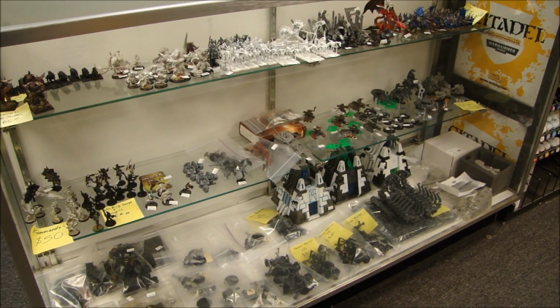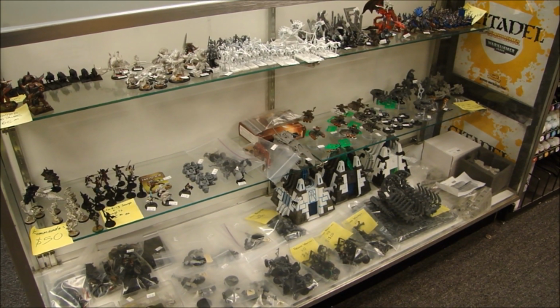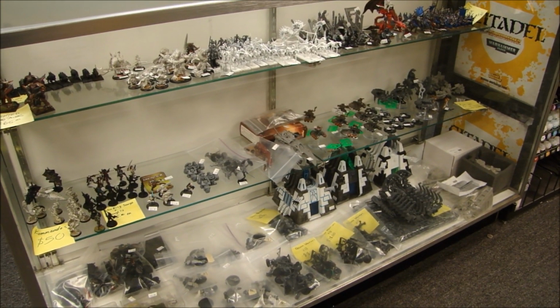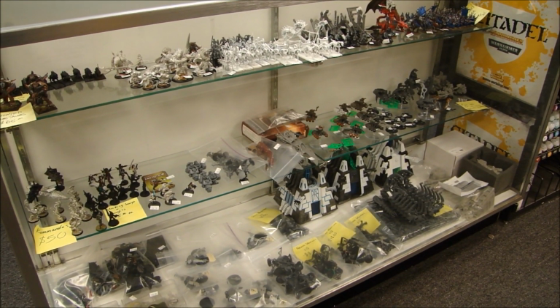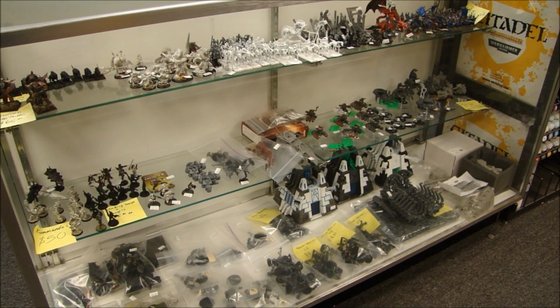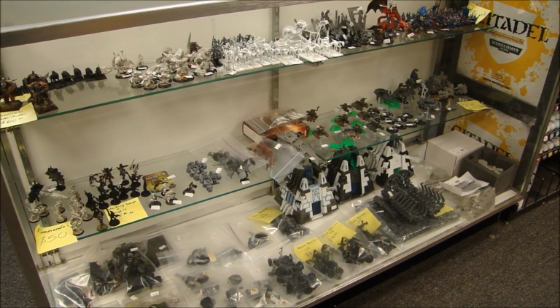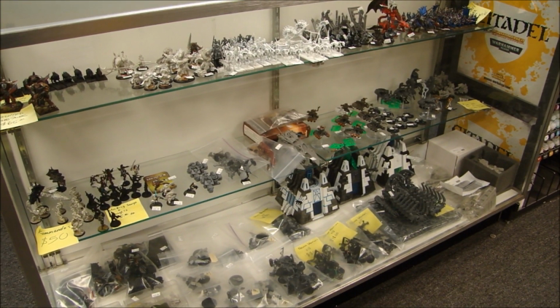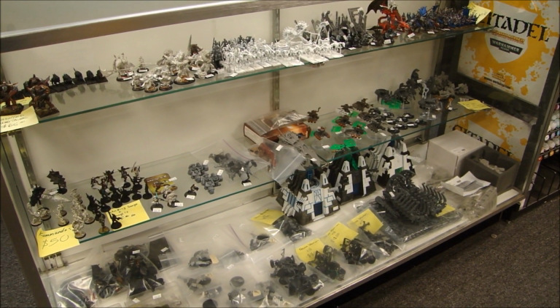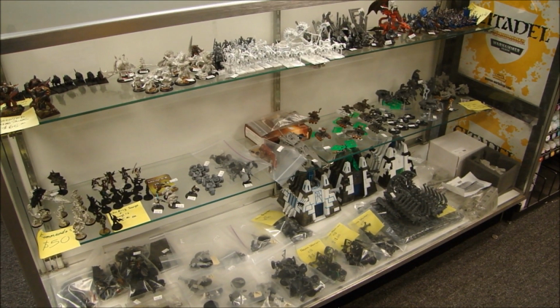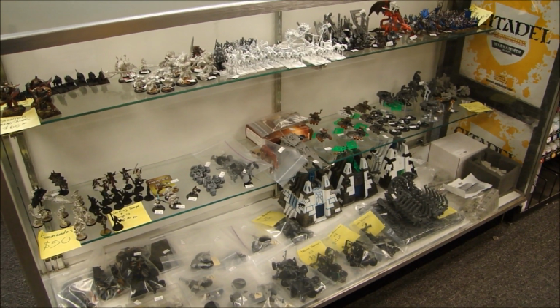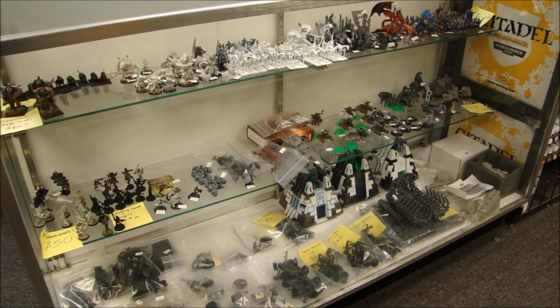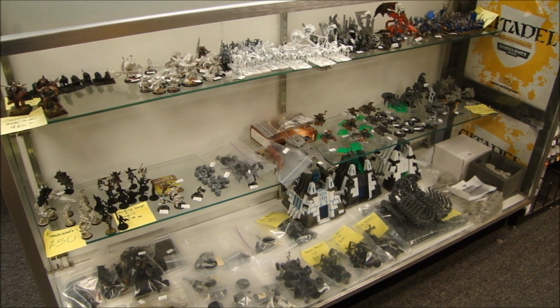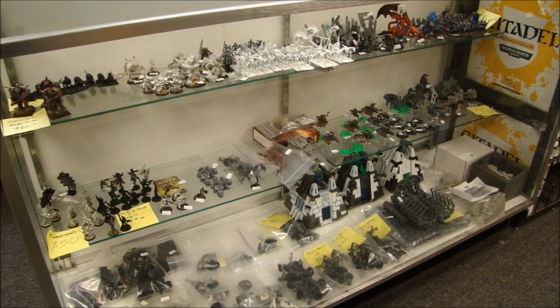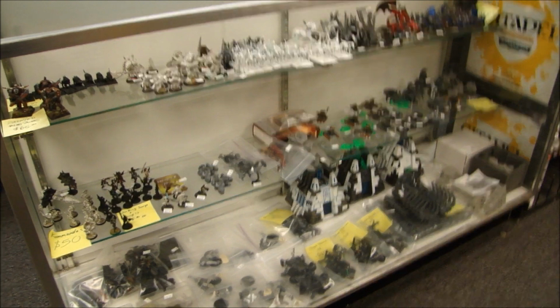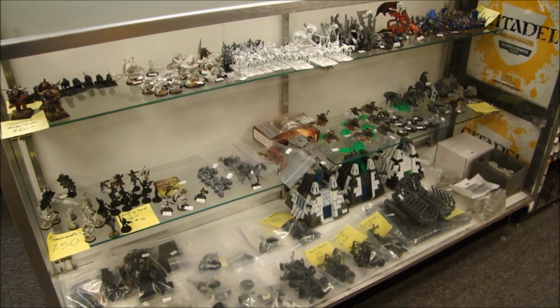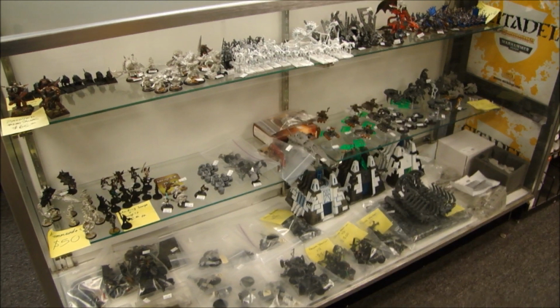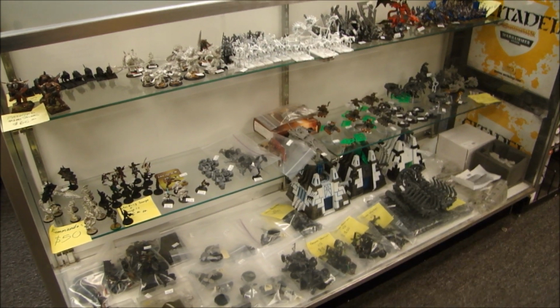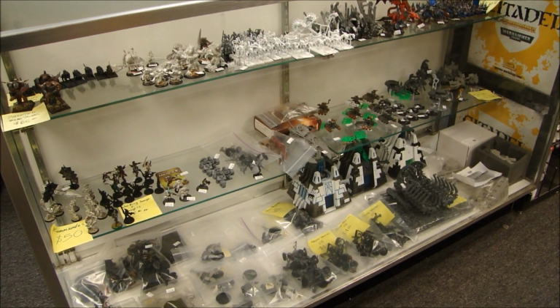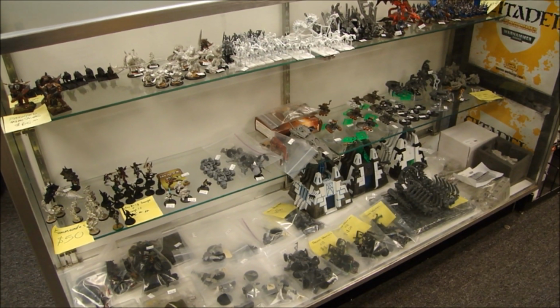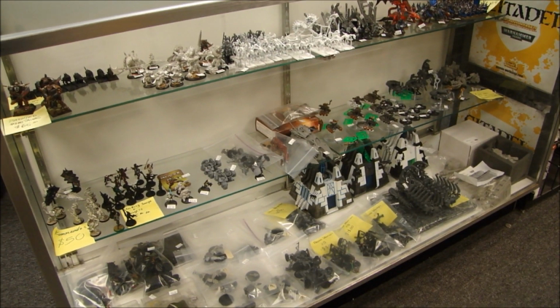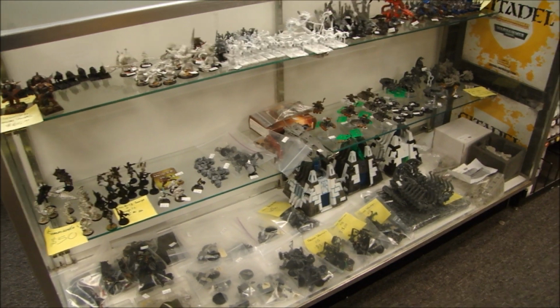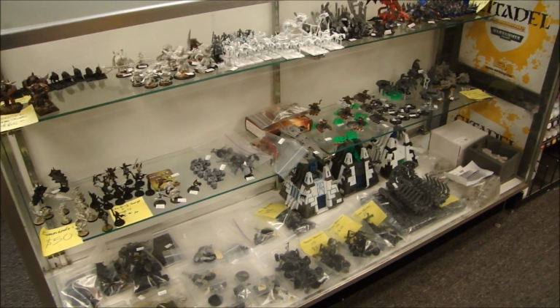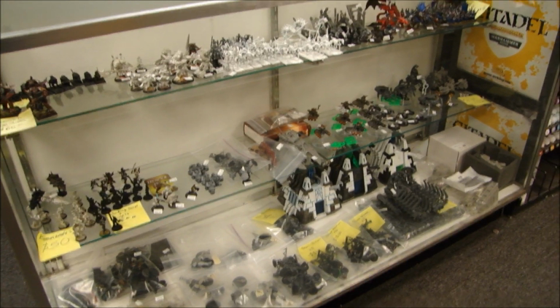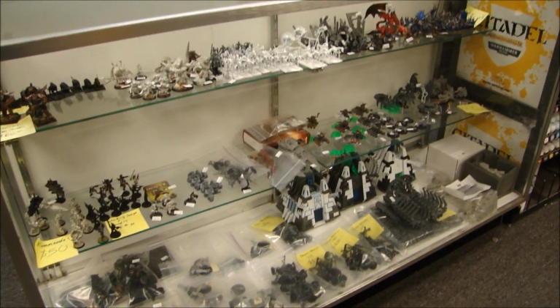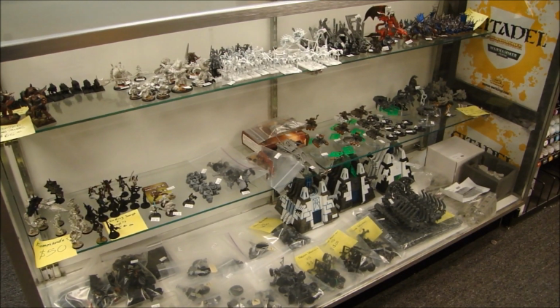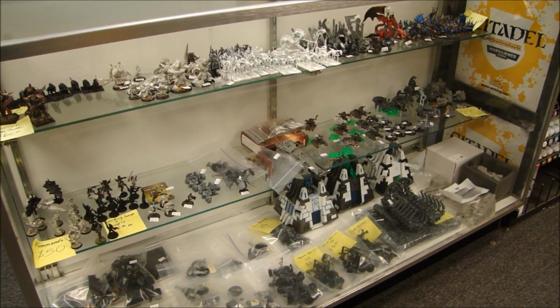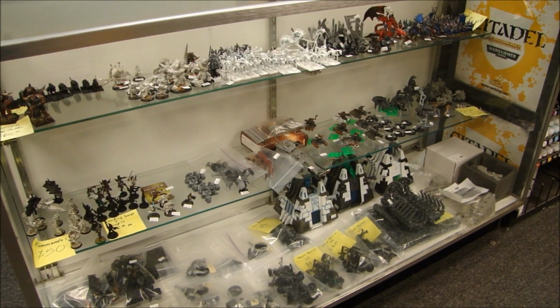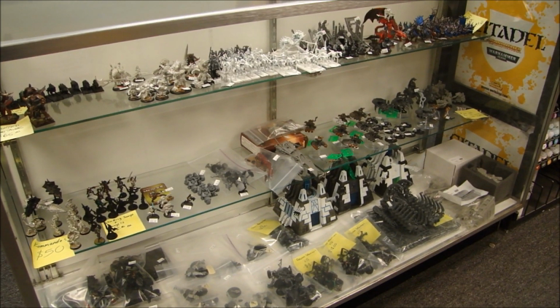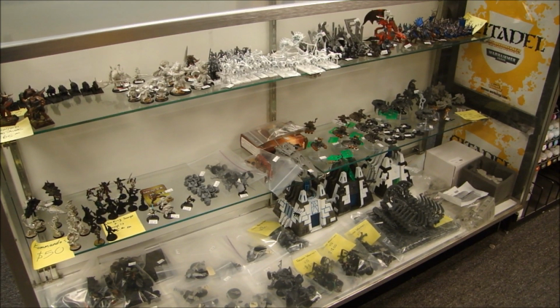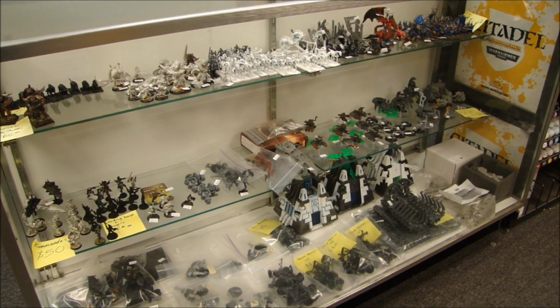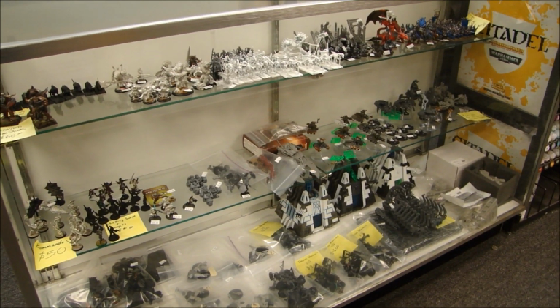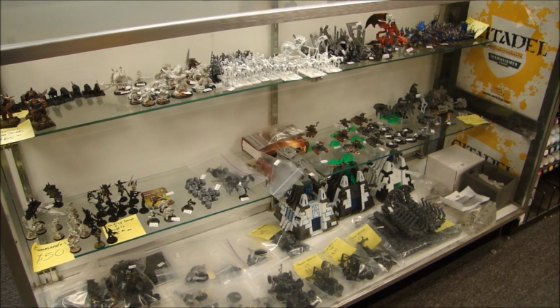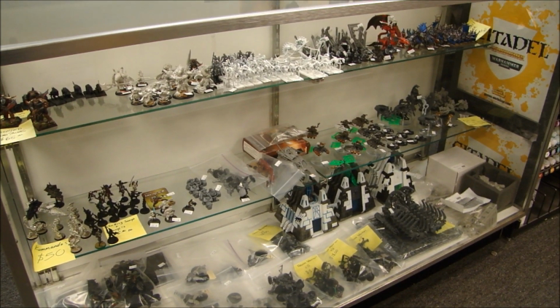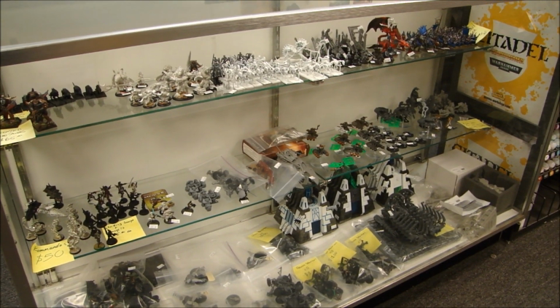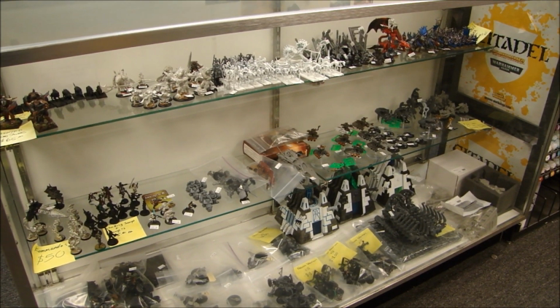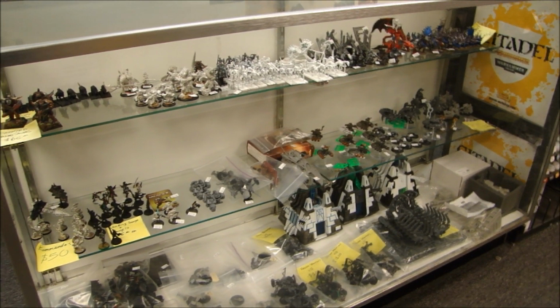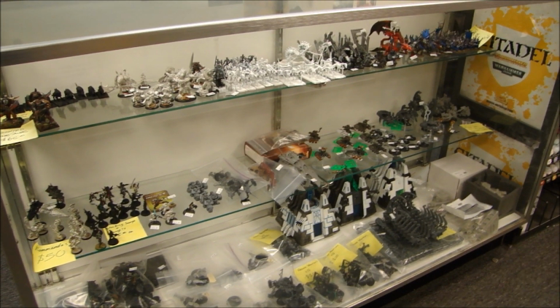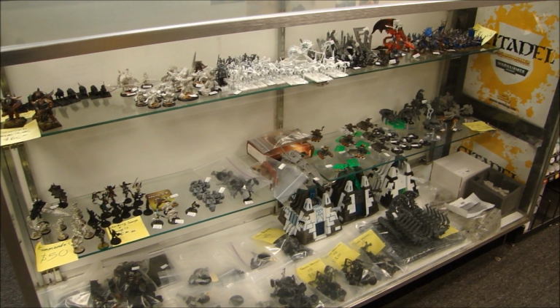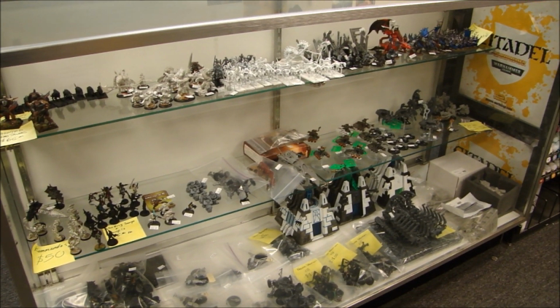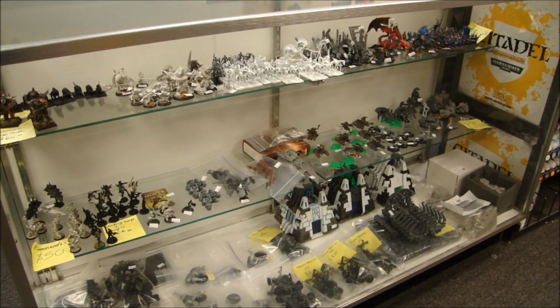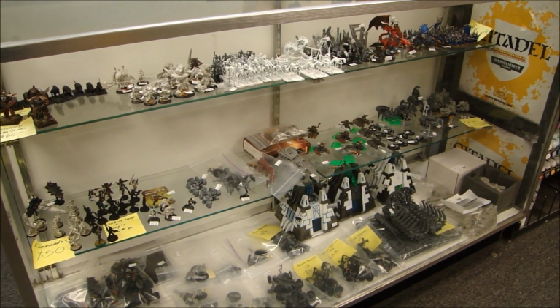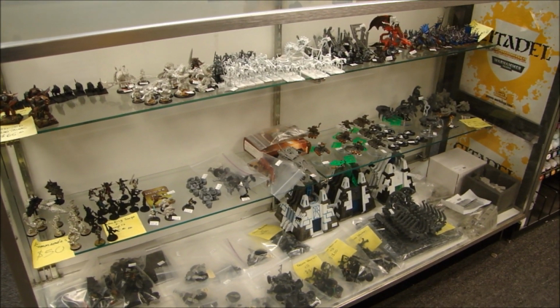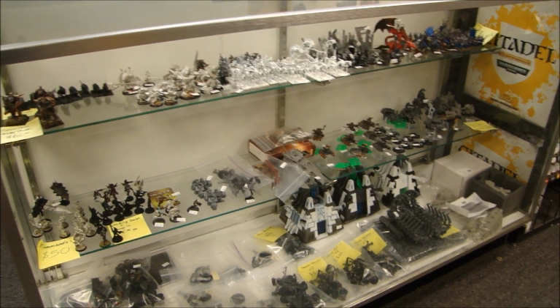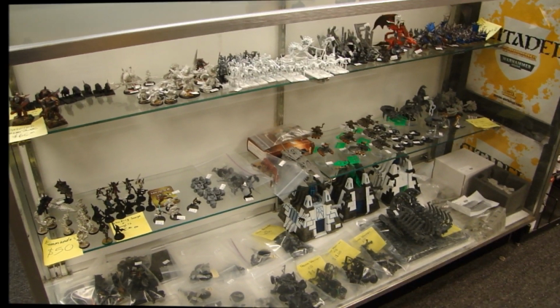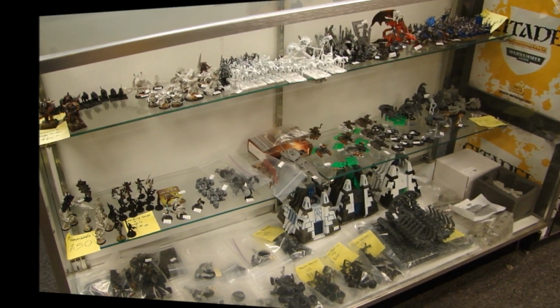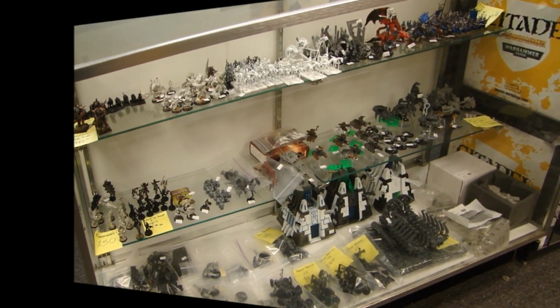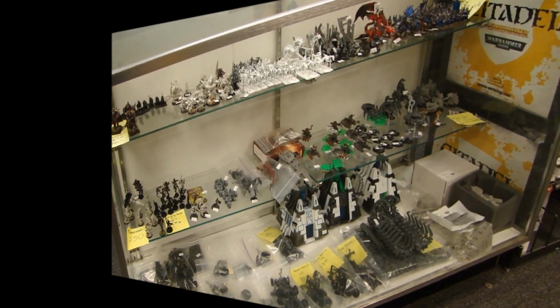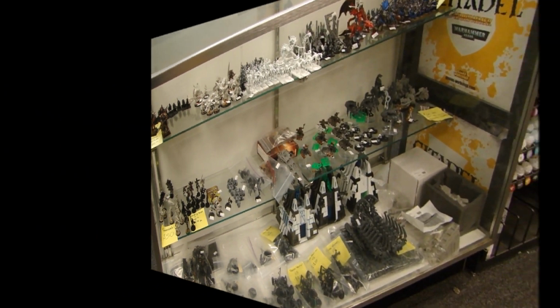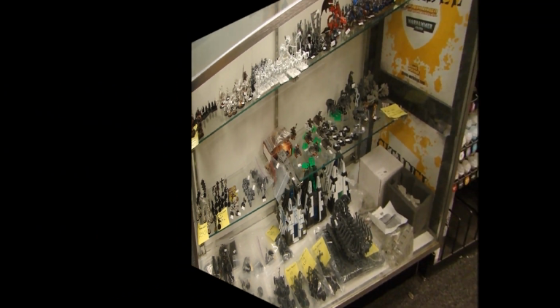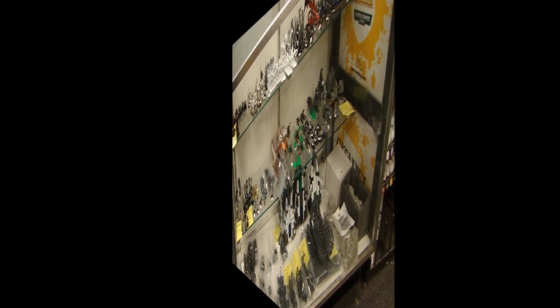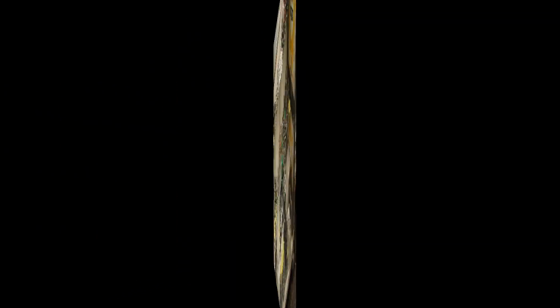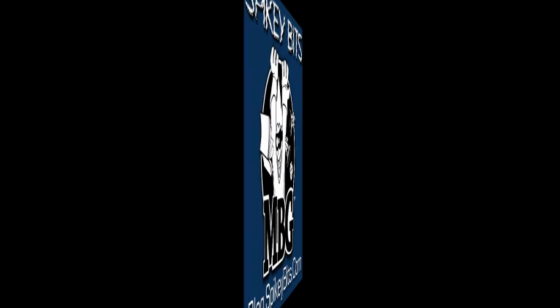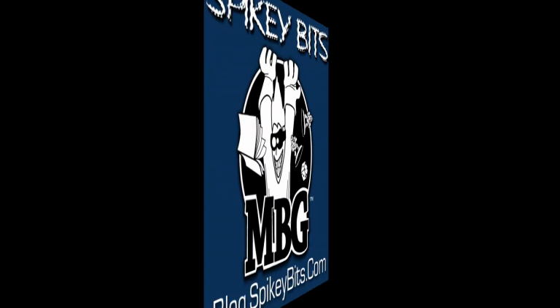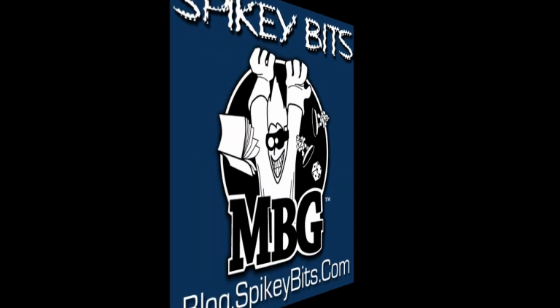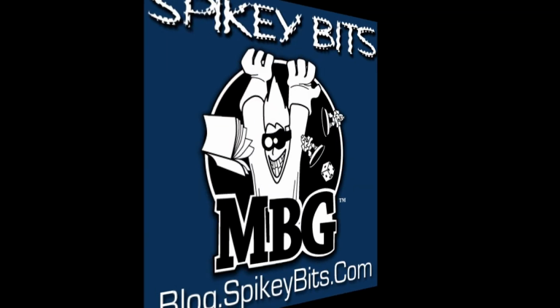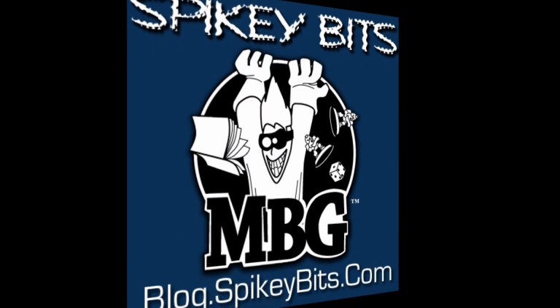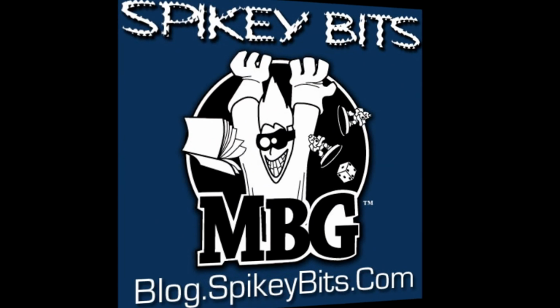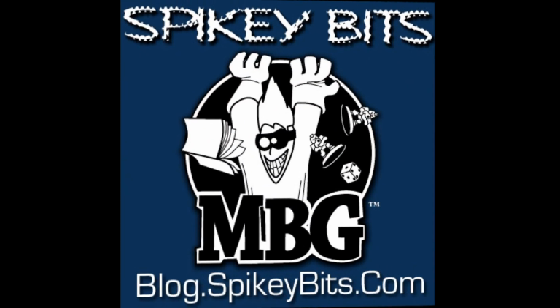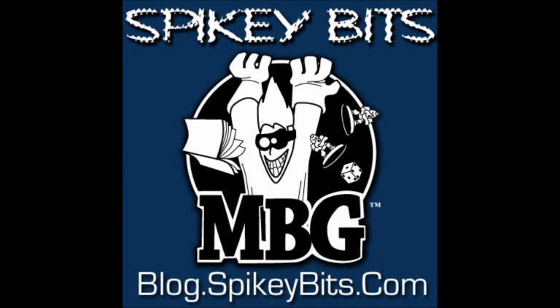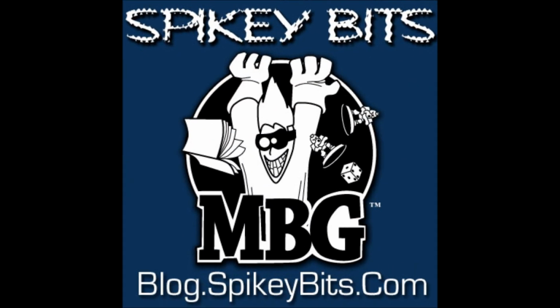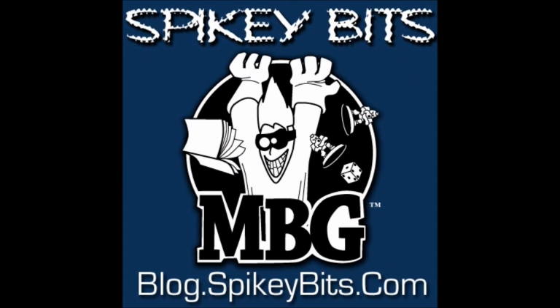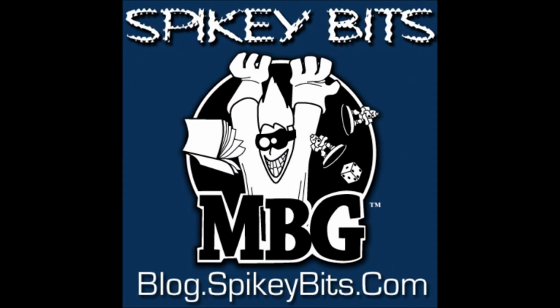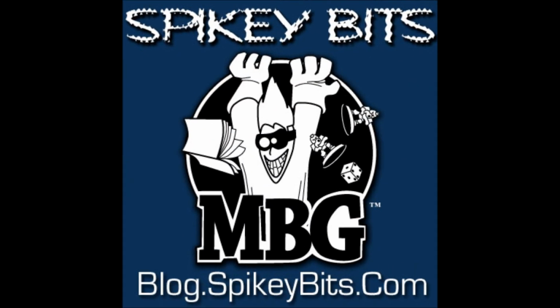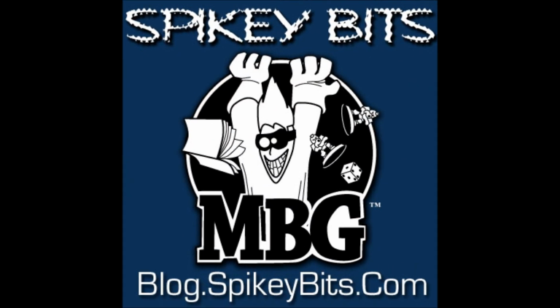So anyways, thanks for watching the Spiky Bits Miniature Market. I'm MBG Rob Bear. Happy gaming — Spiky Bits!